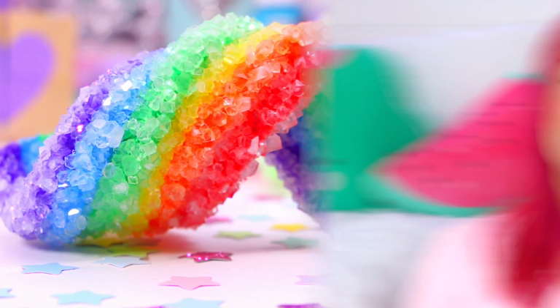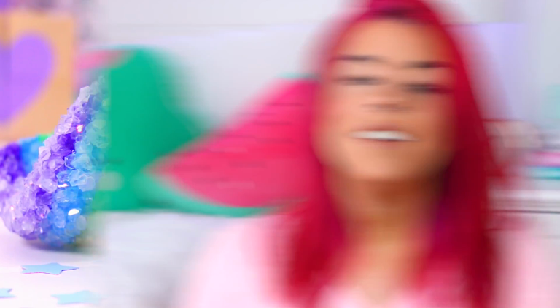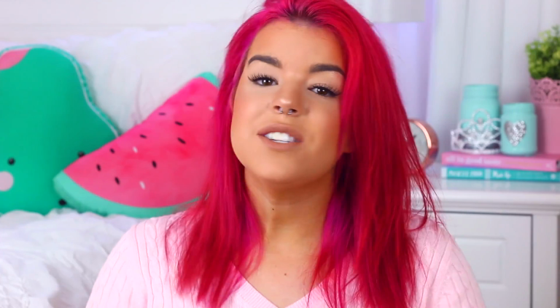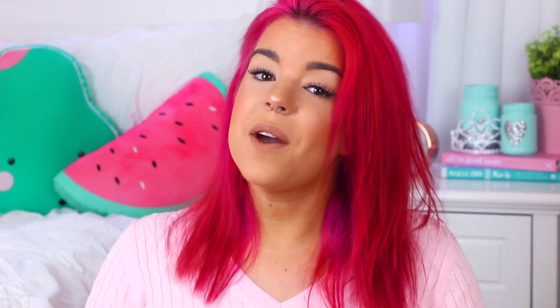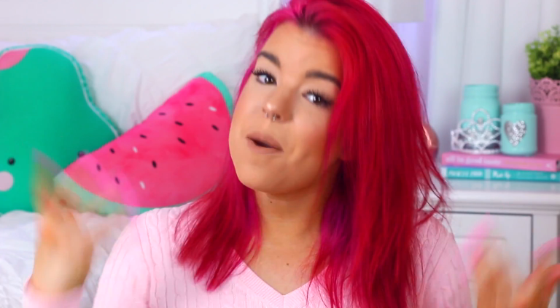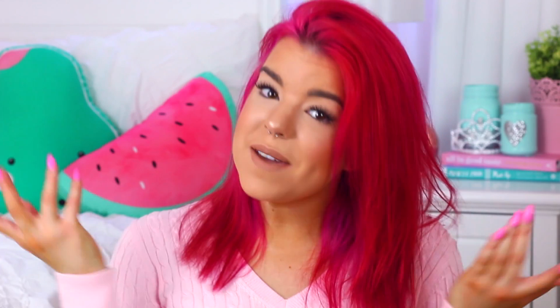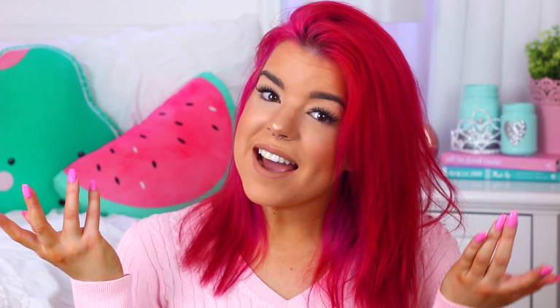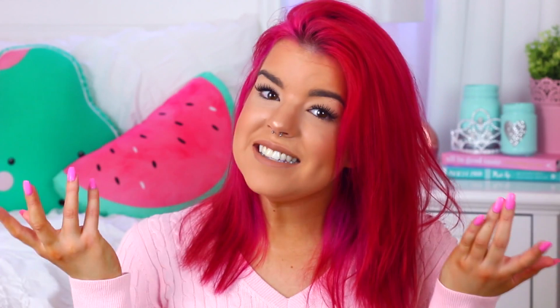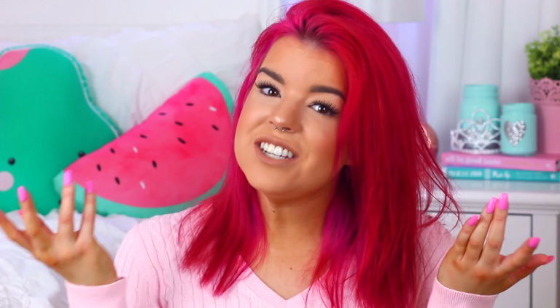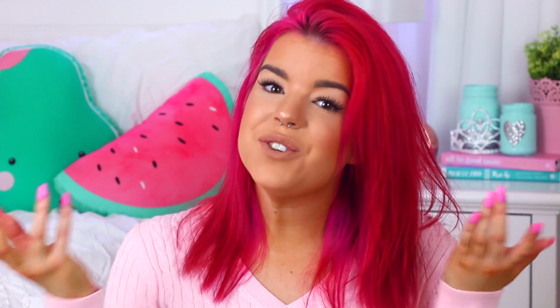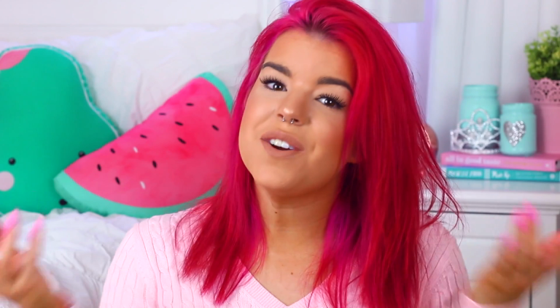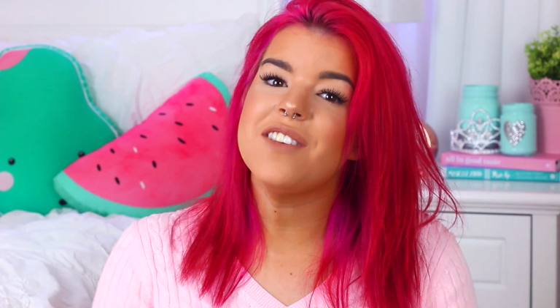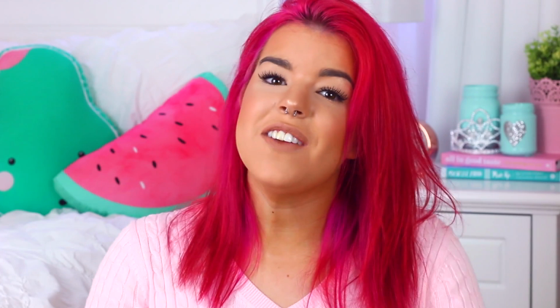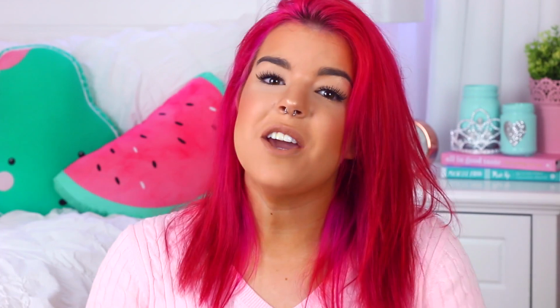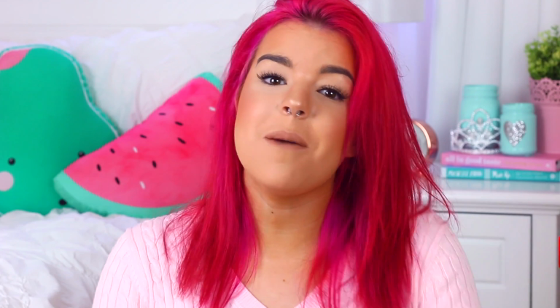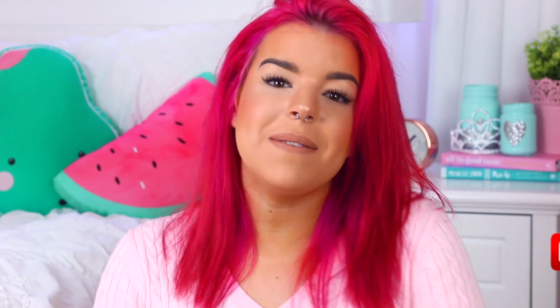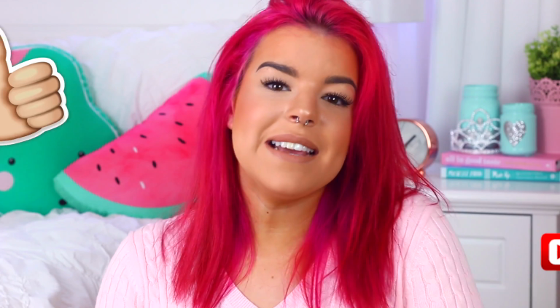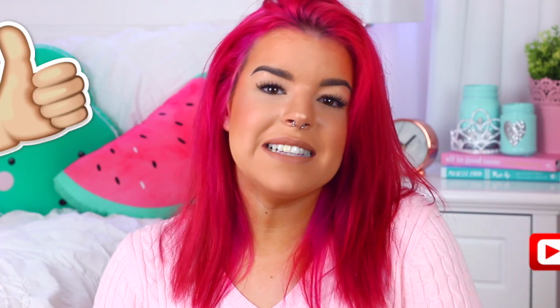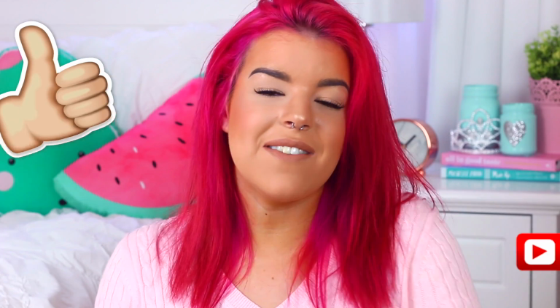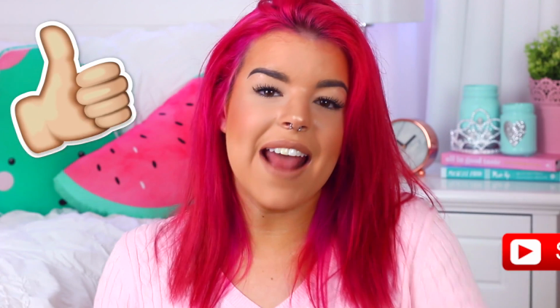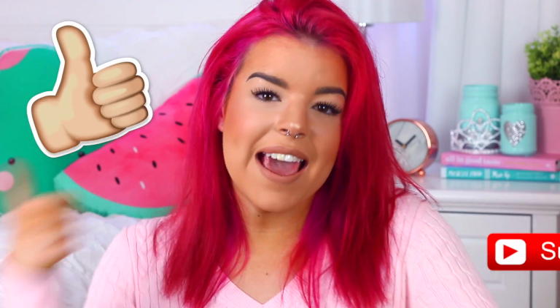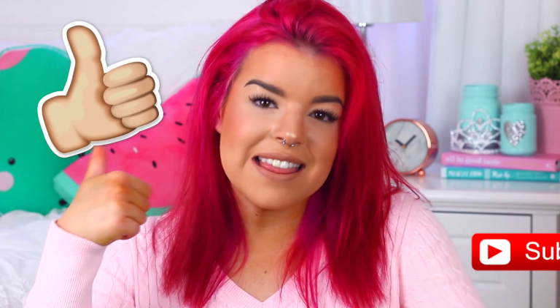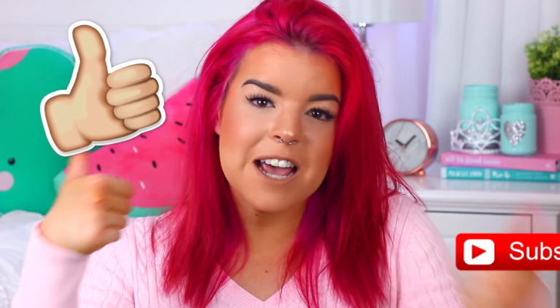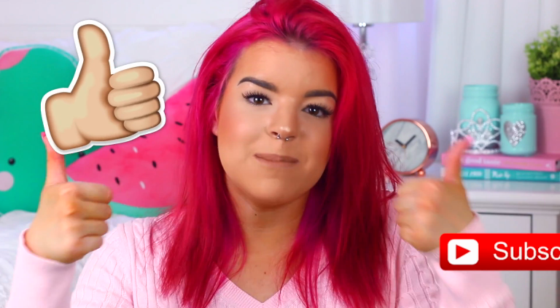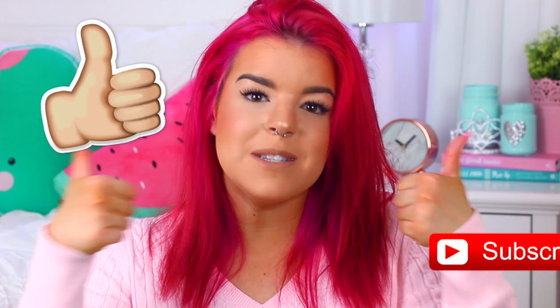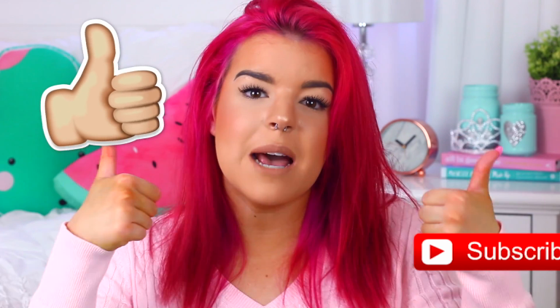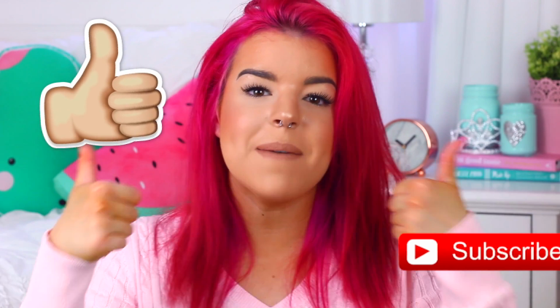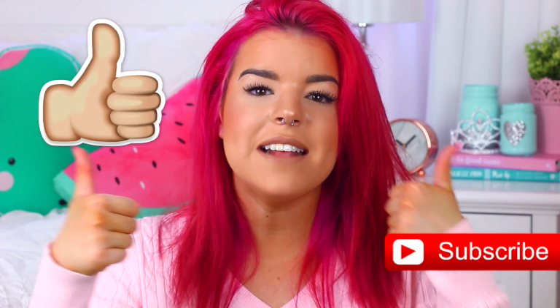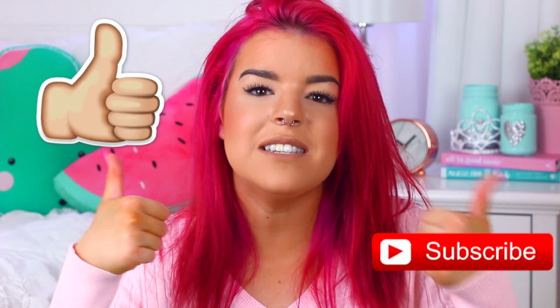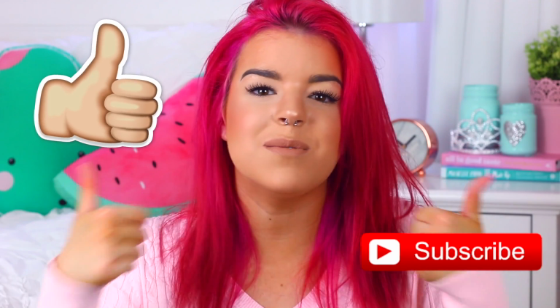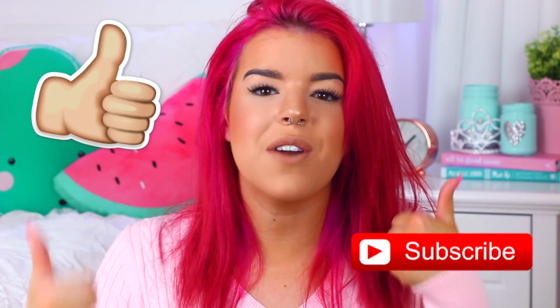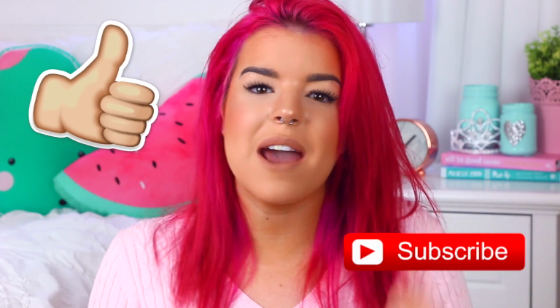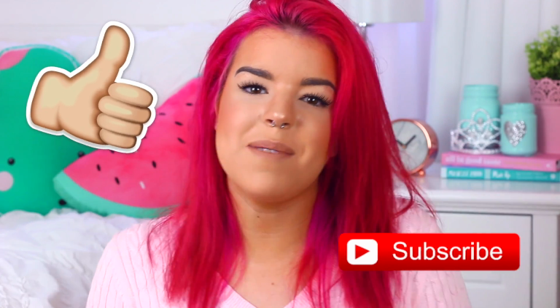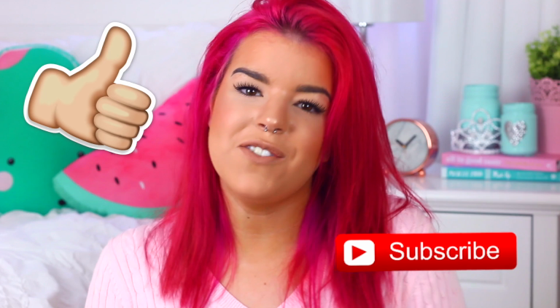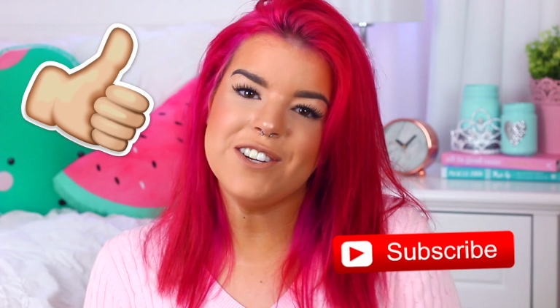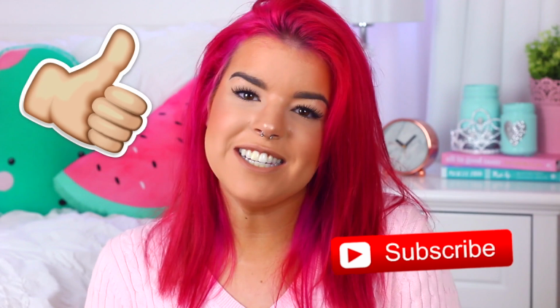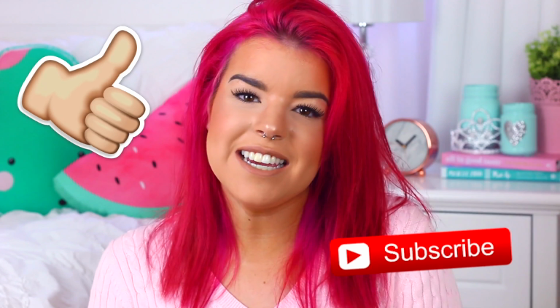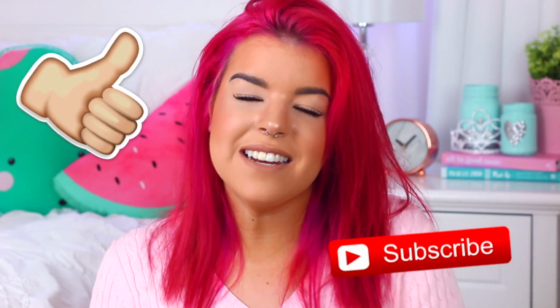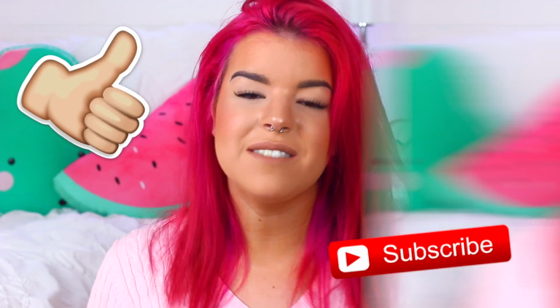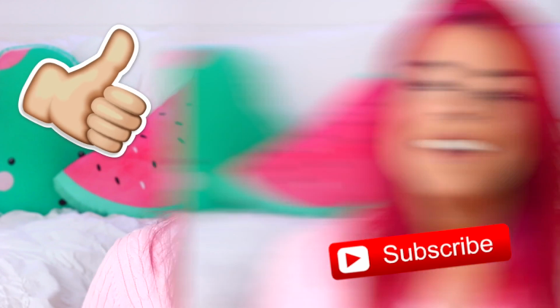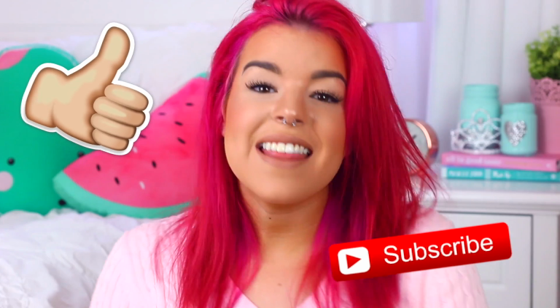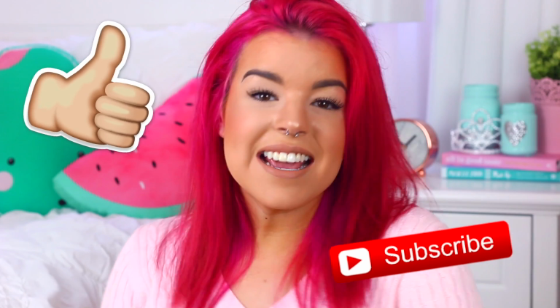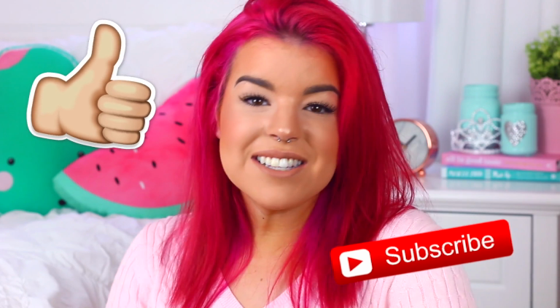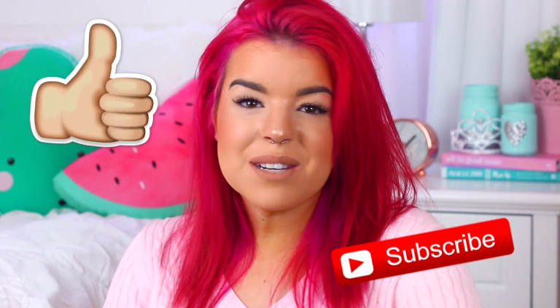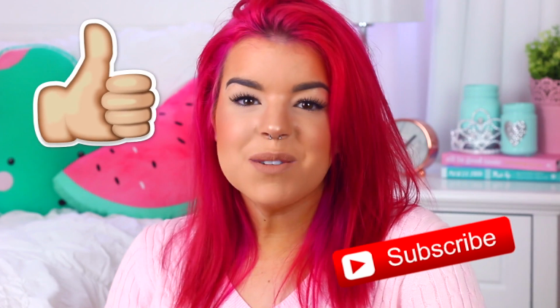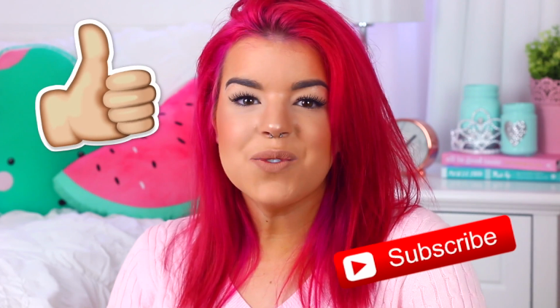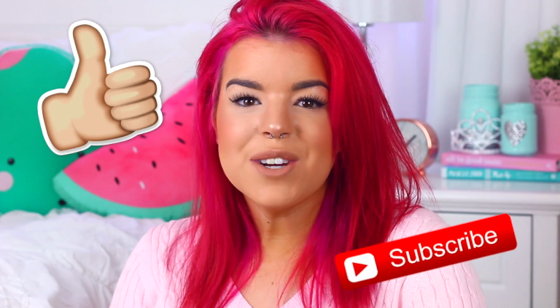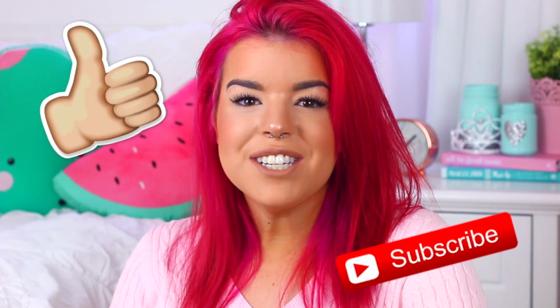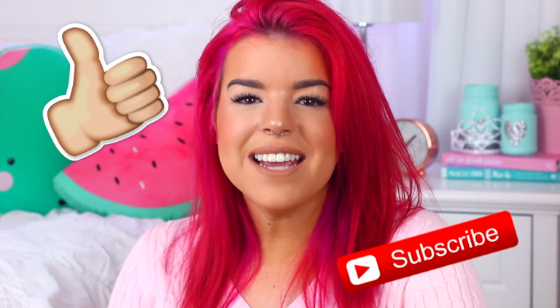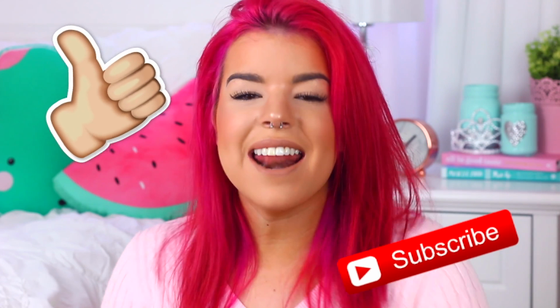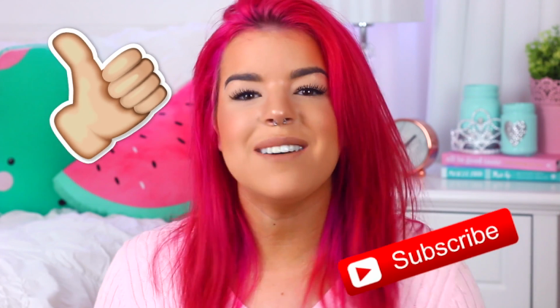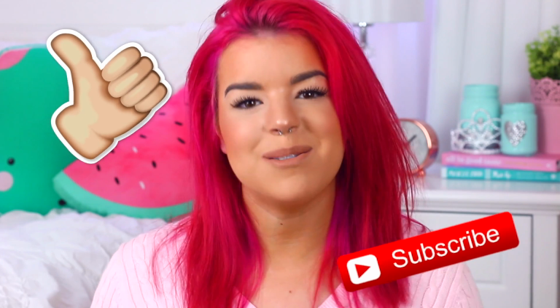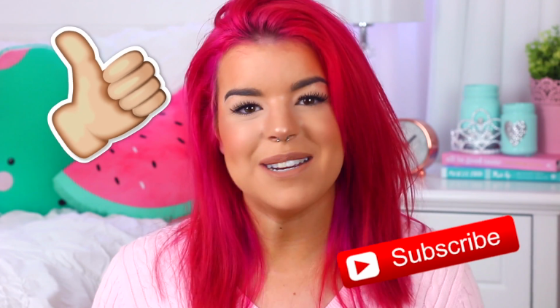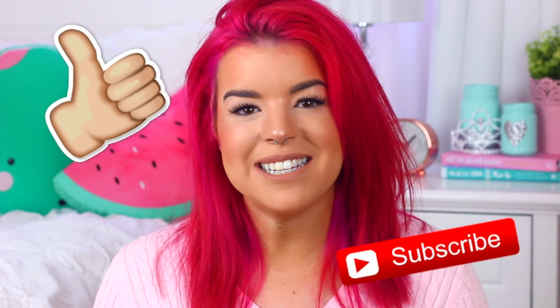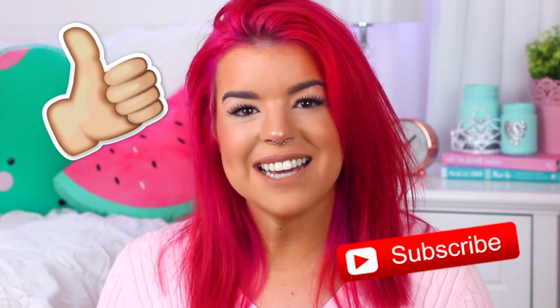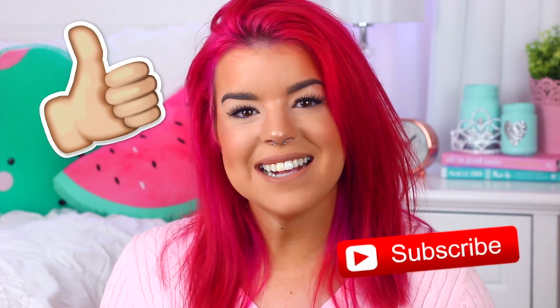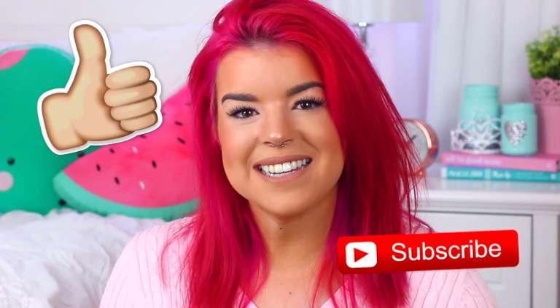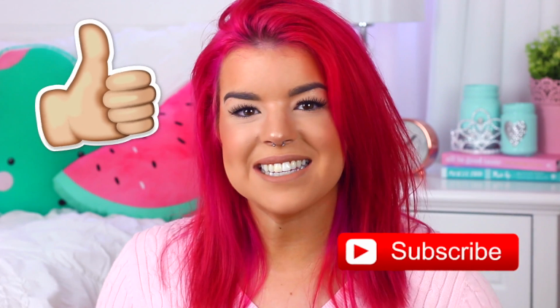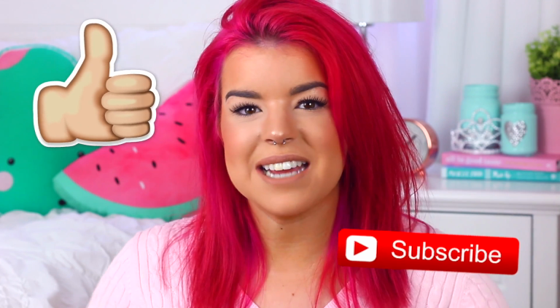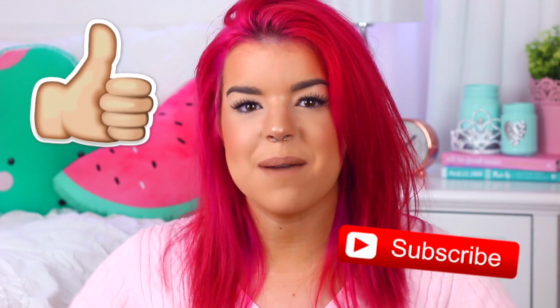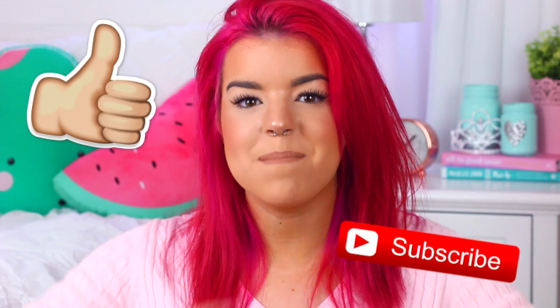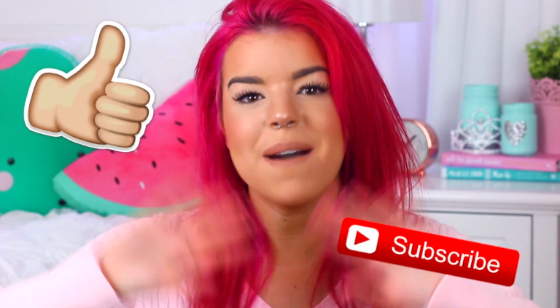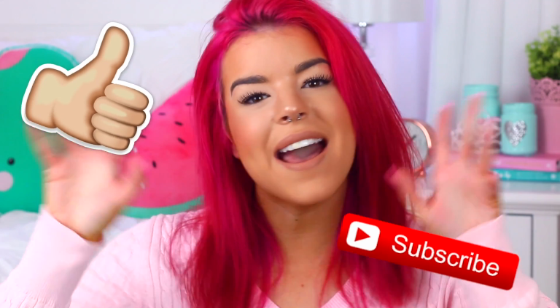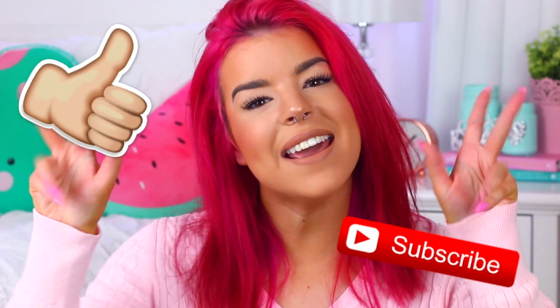So I hope you guys enjoyed the video. Please give it a thumbs up and subscribe if you did. Thank you so much for watching and I will speak to you guys next time. Bye!